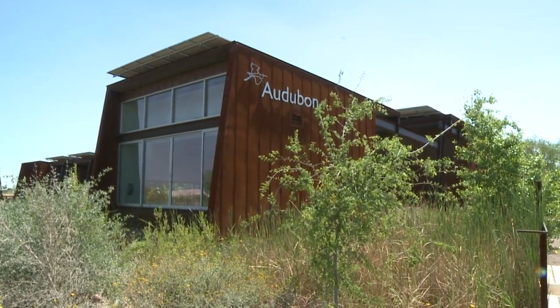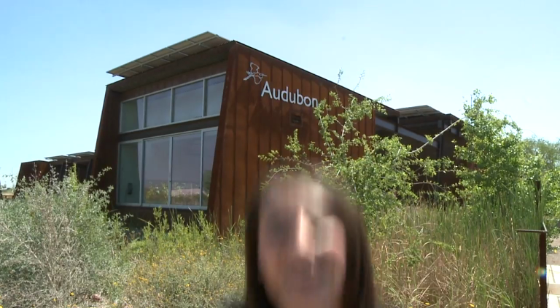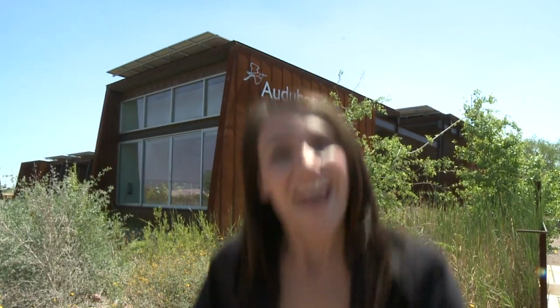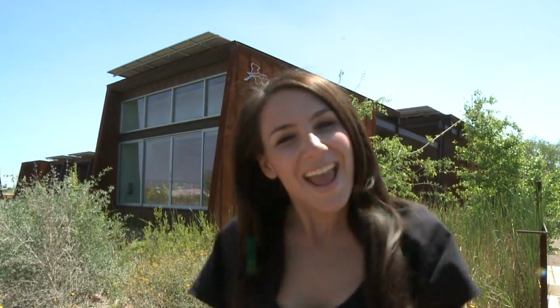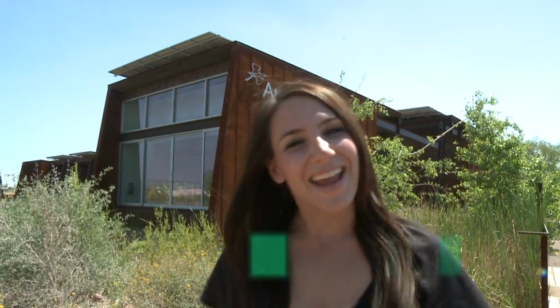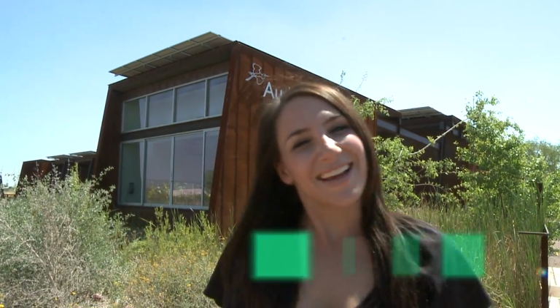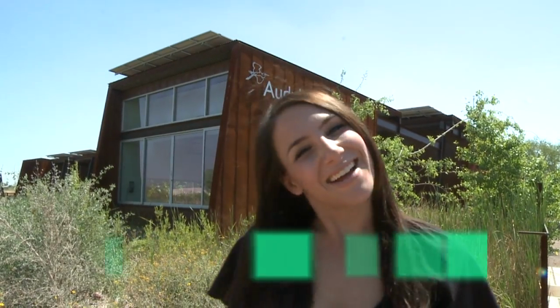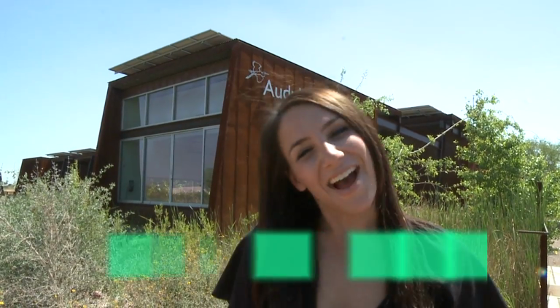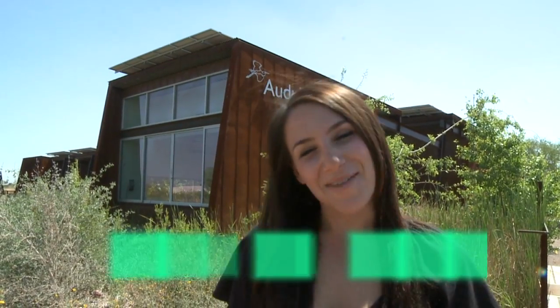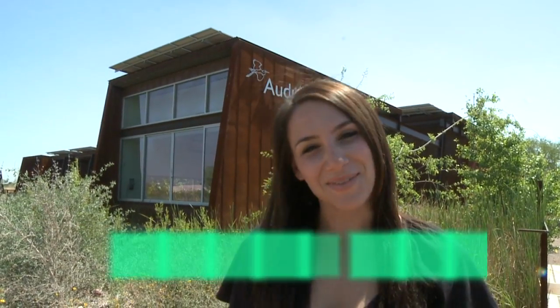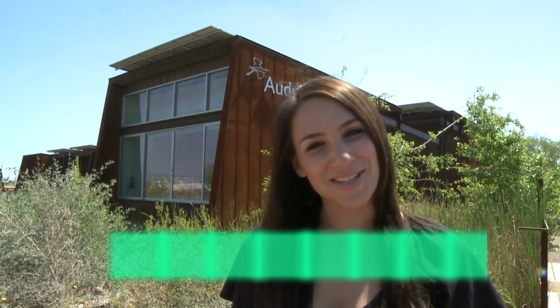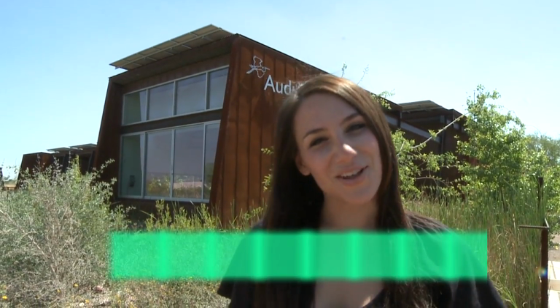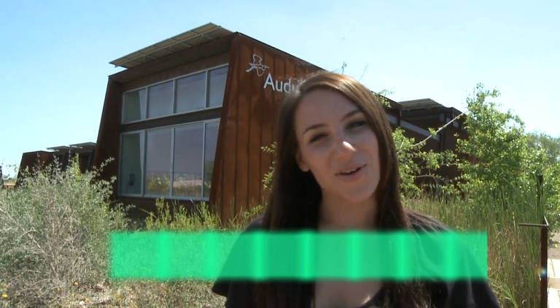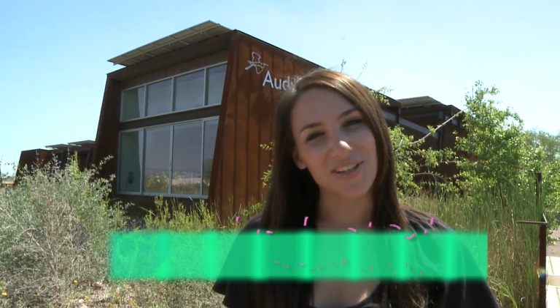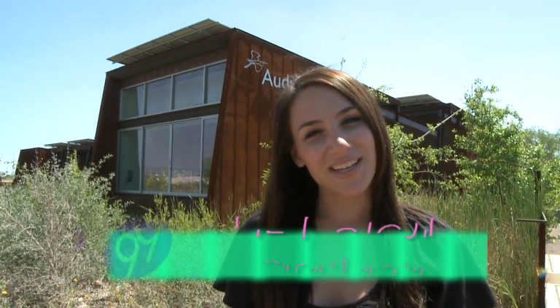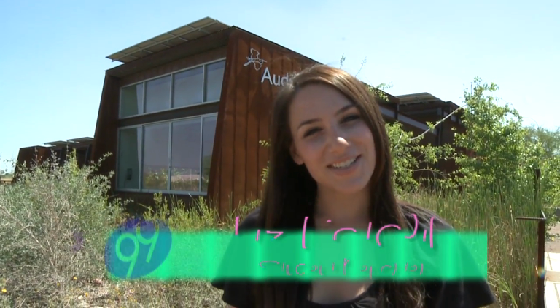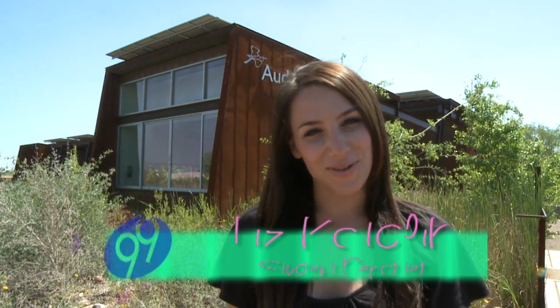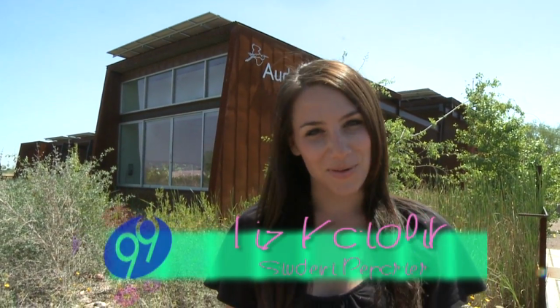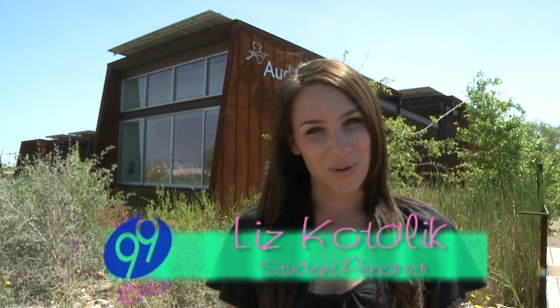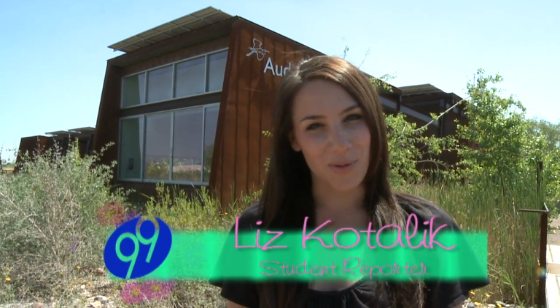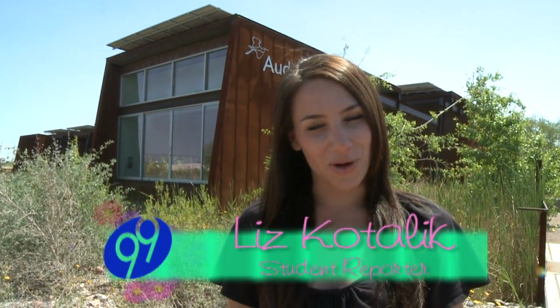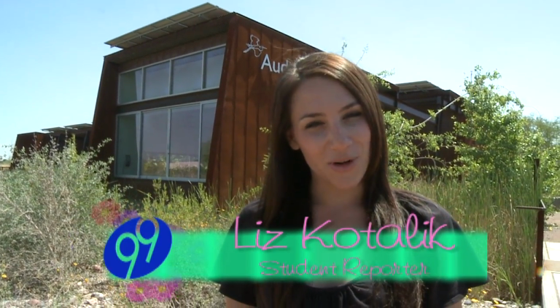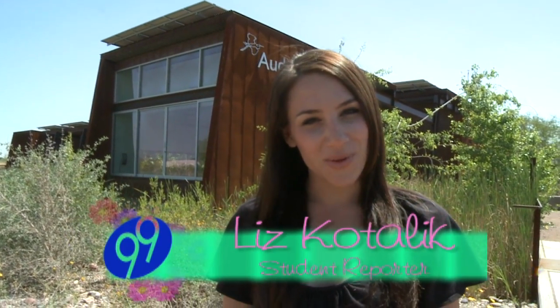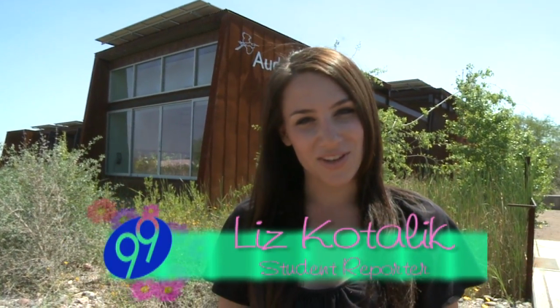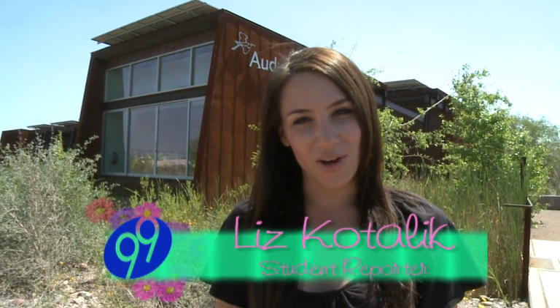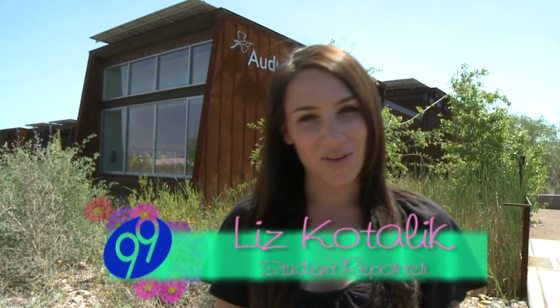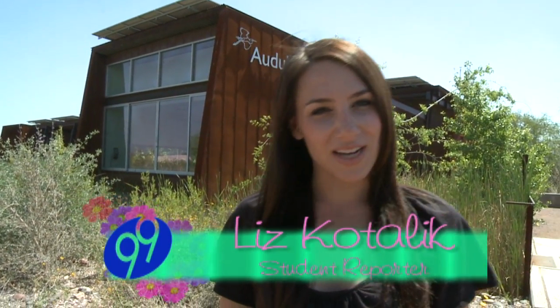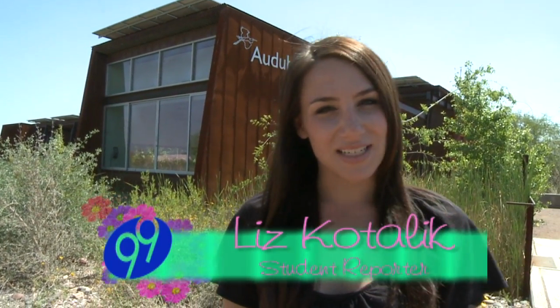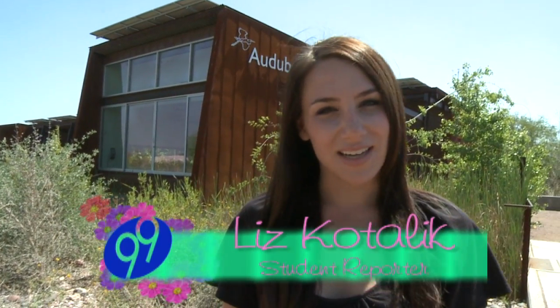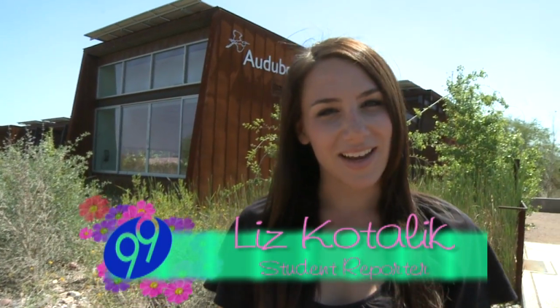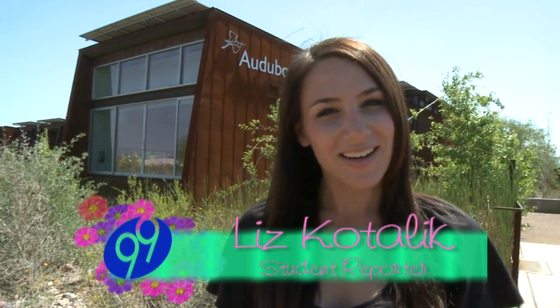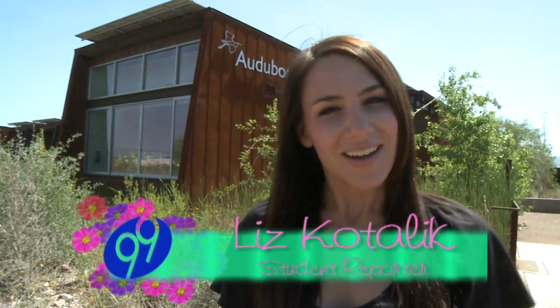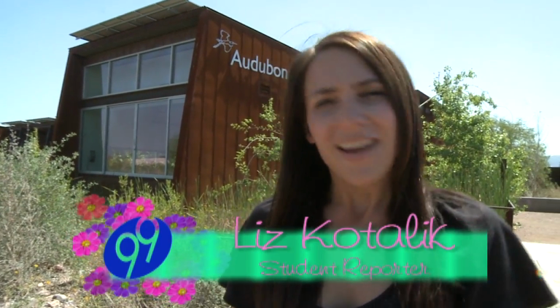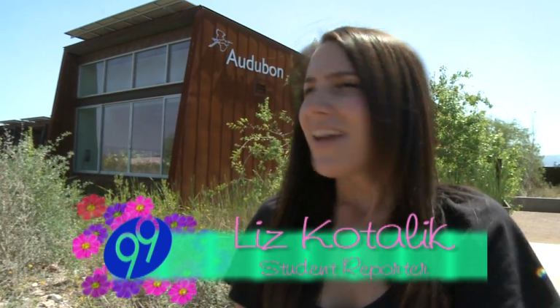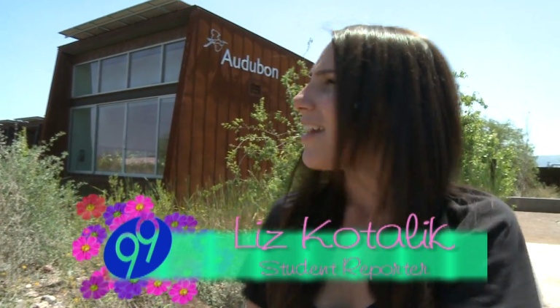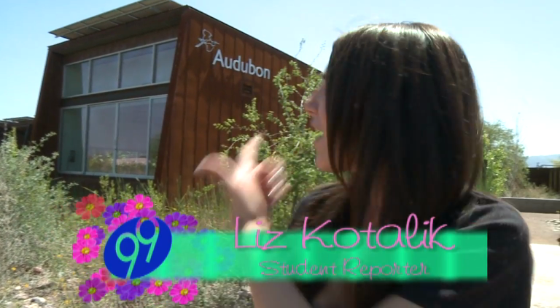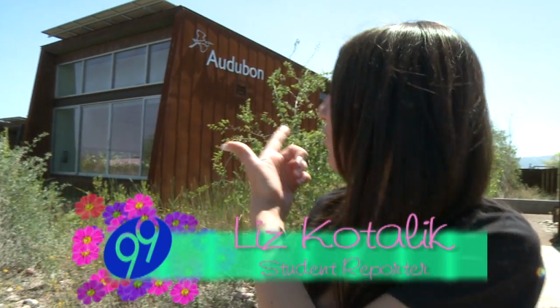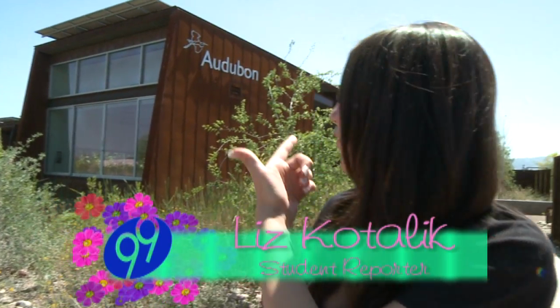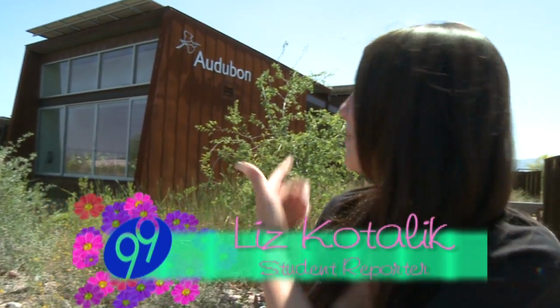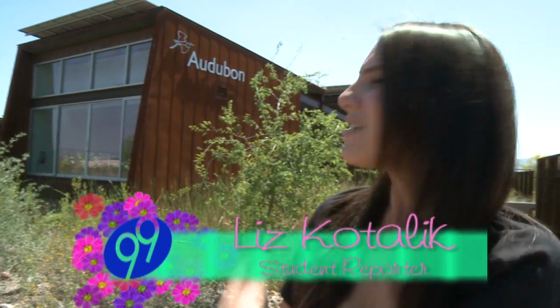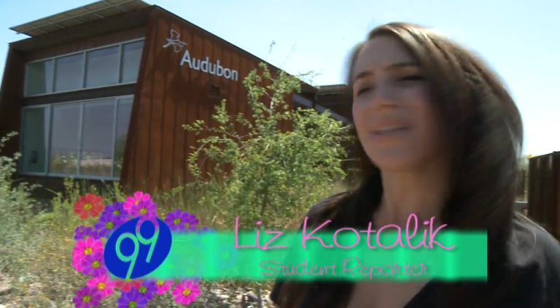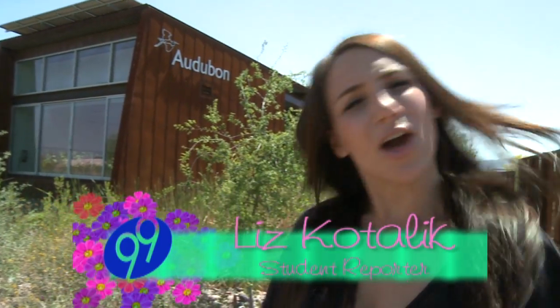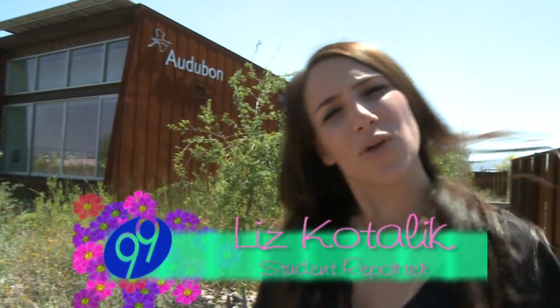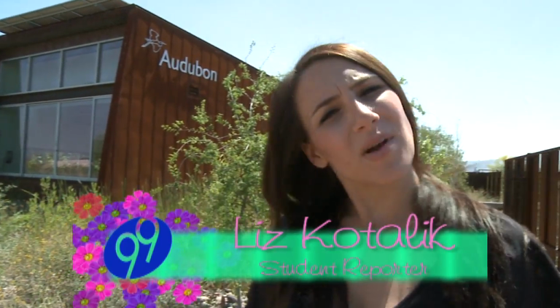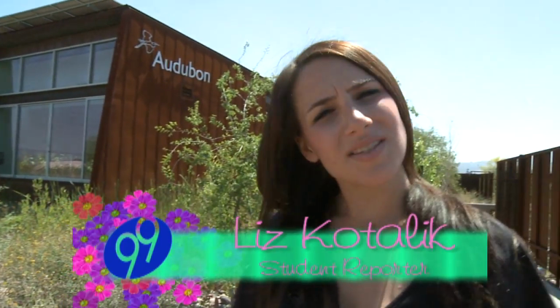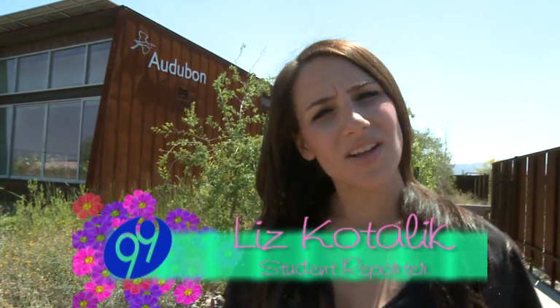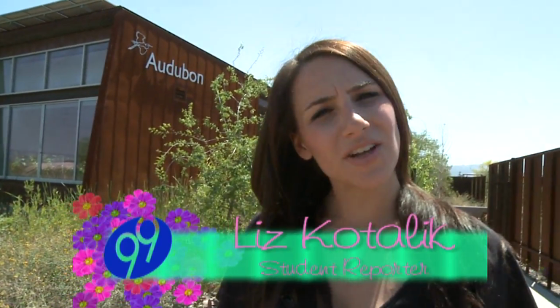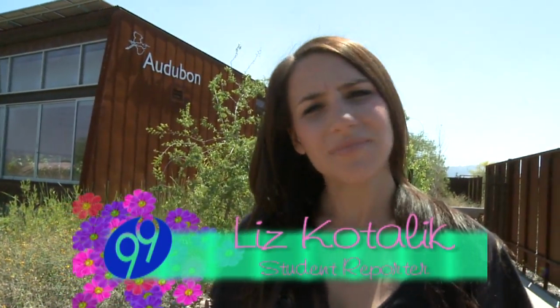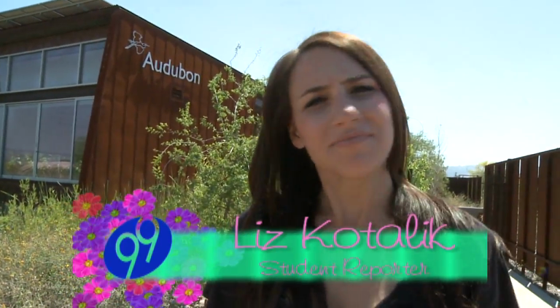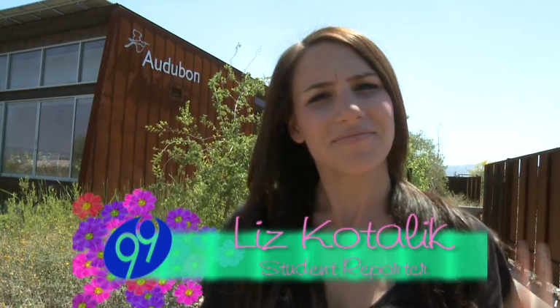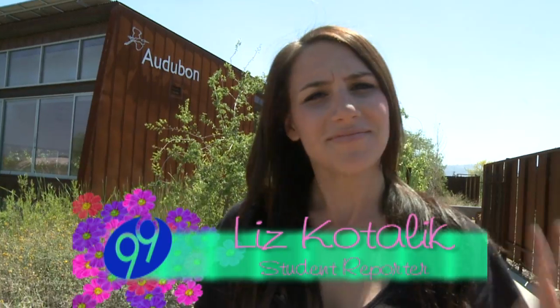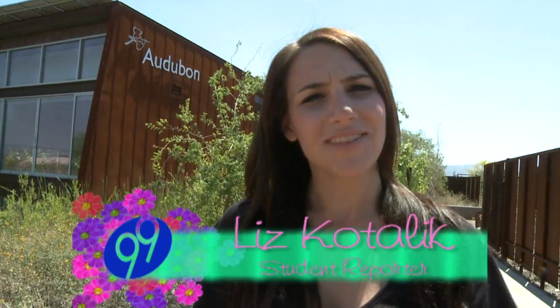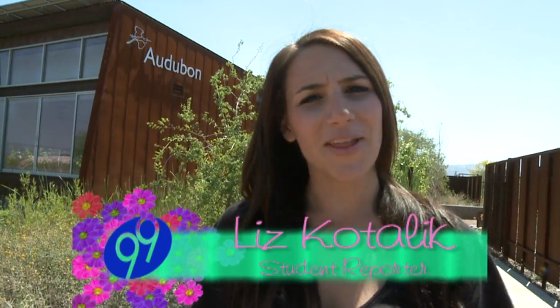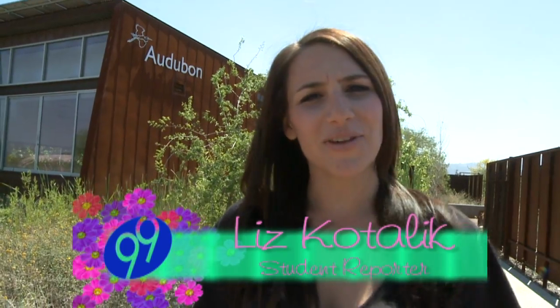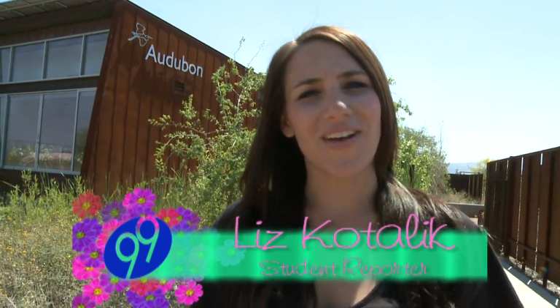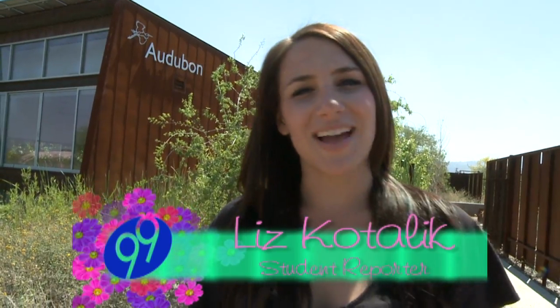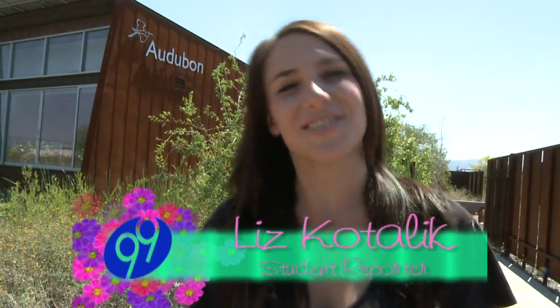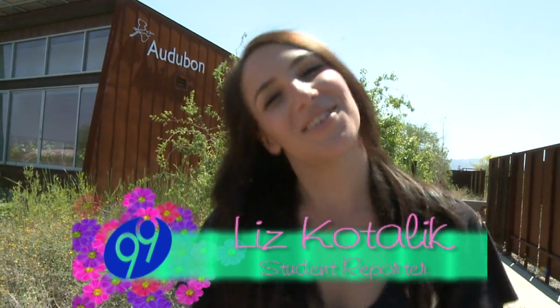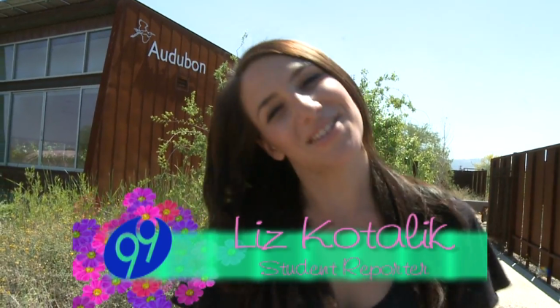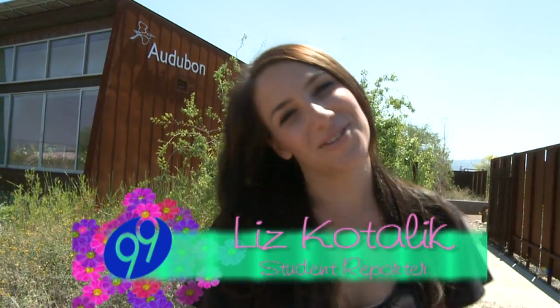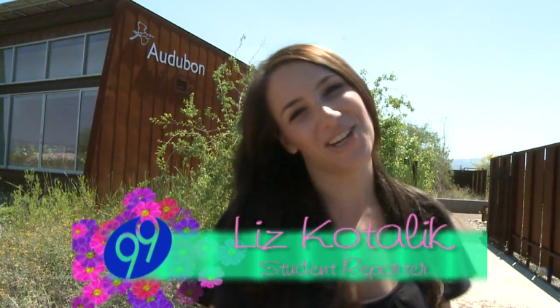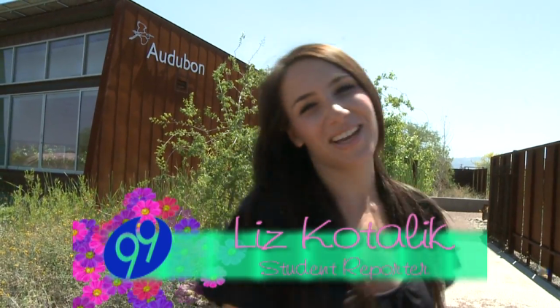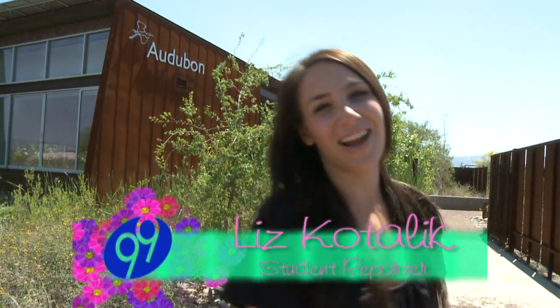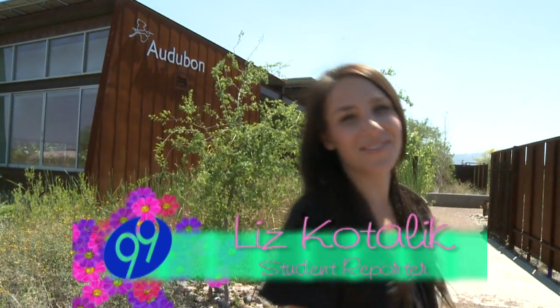Hey, I'm Liz Kodalik, student reporter with No99. Have you ever been to the Audubon Center? Neither have I, so let's go check it out.